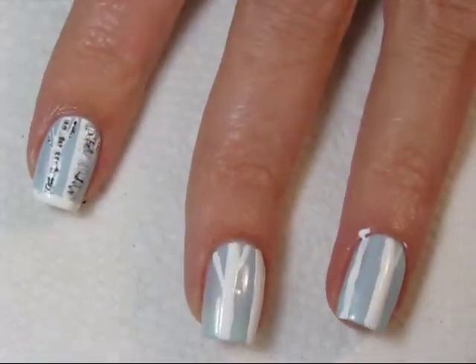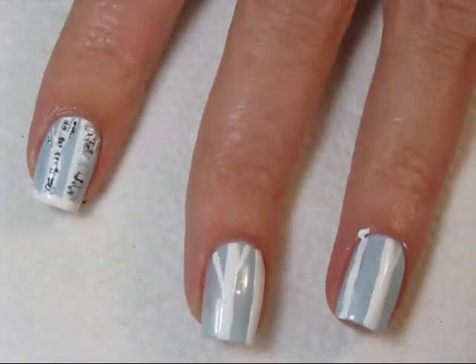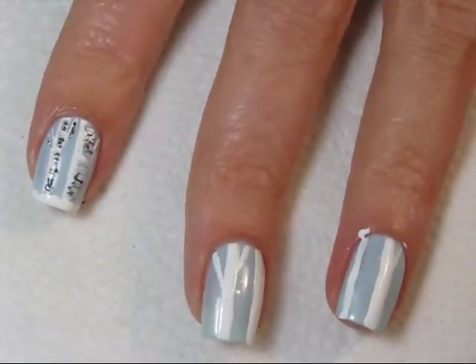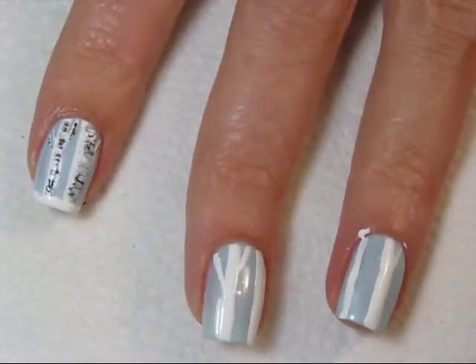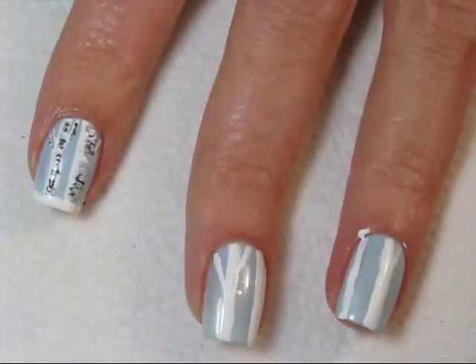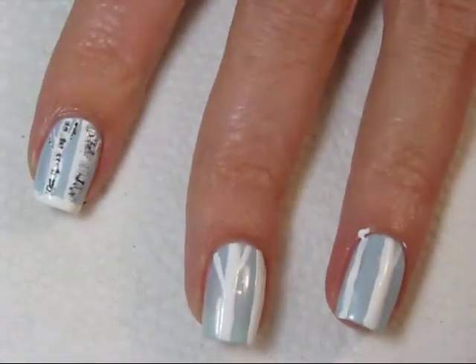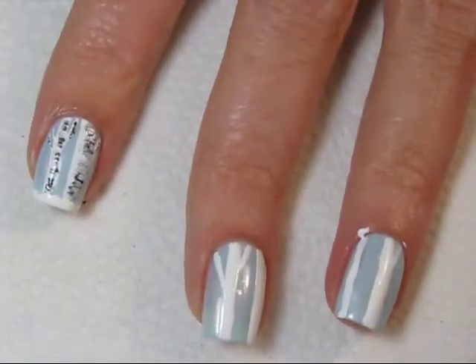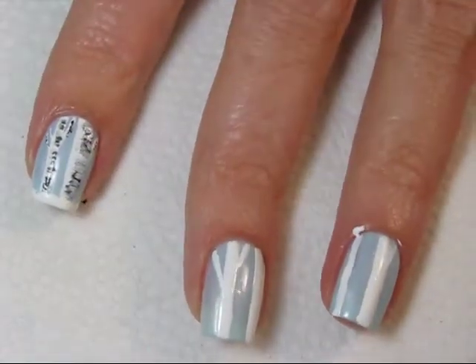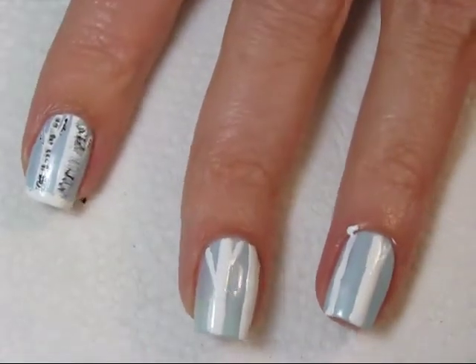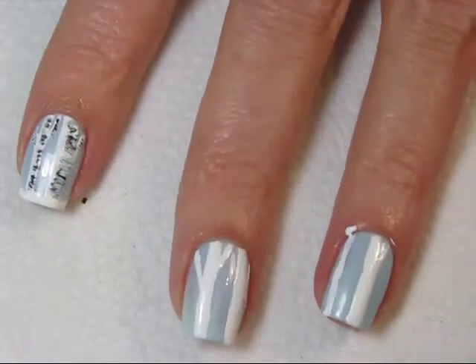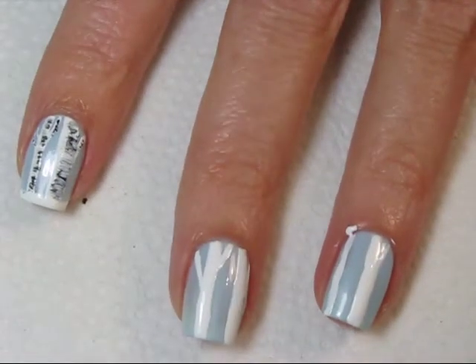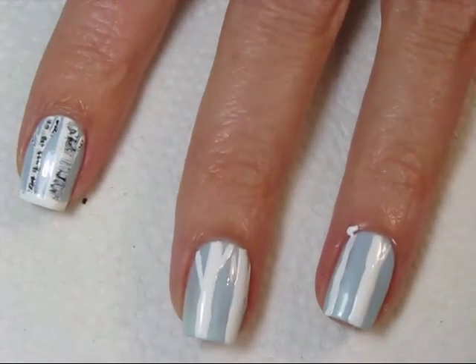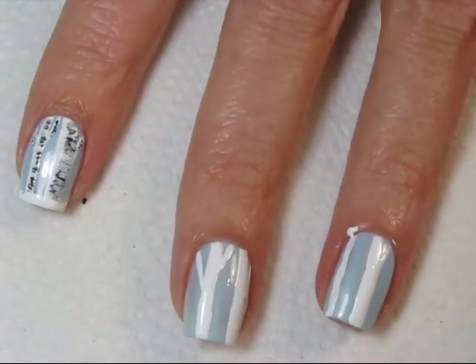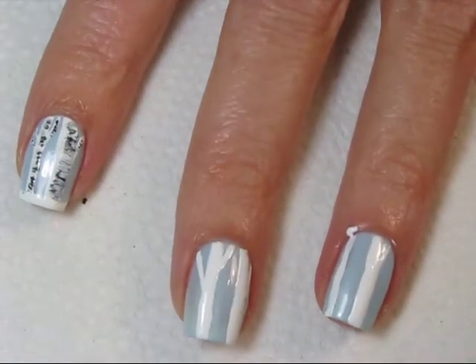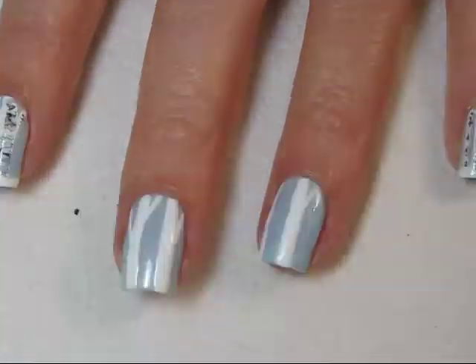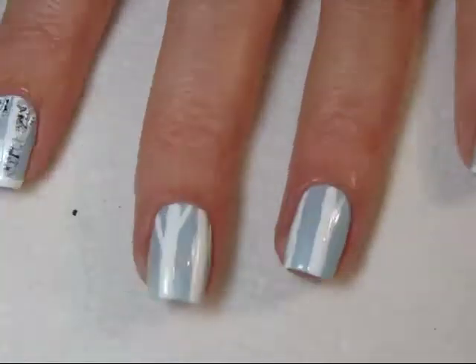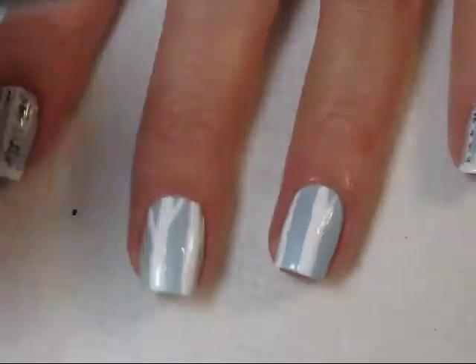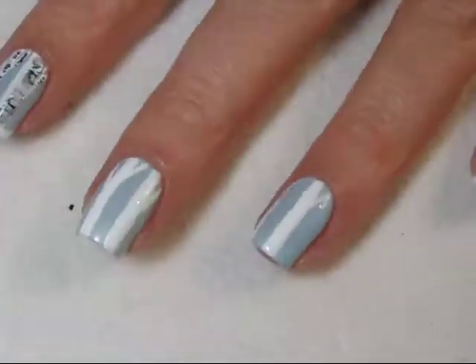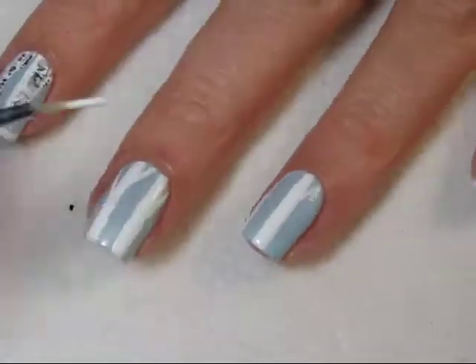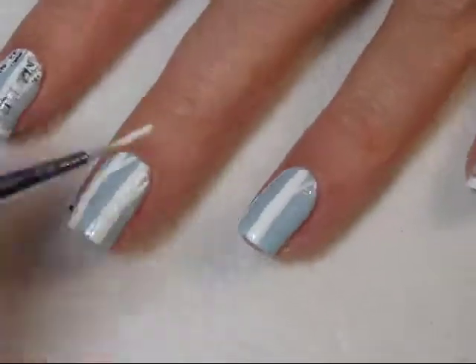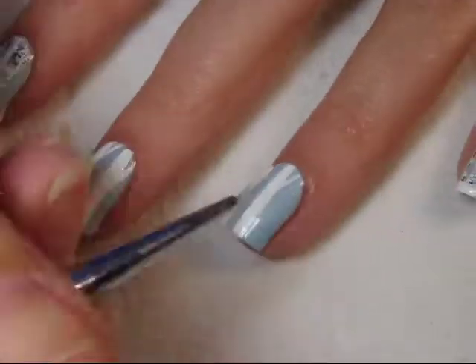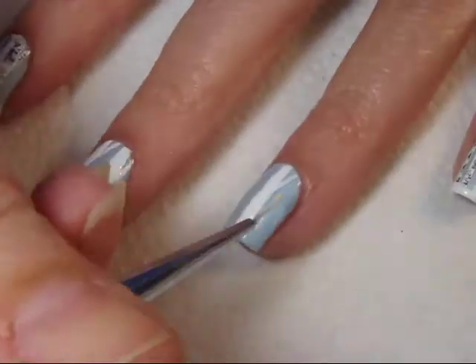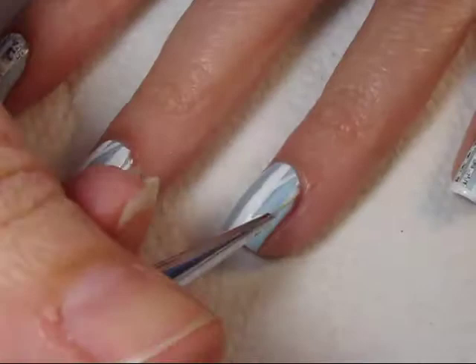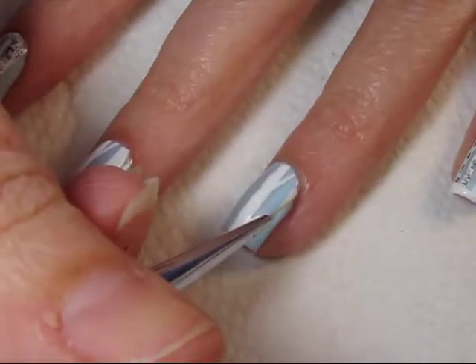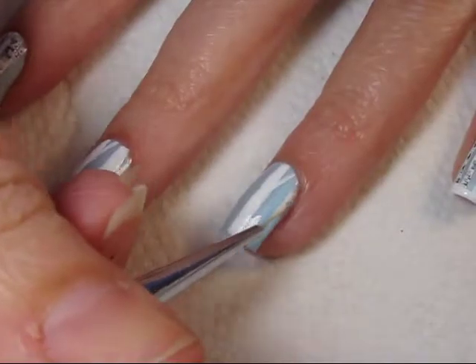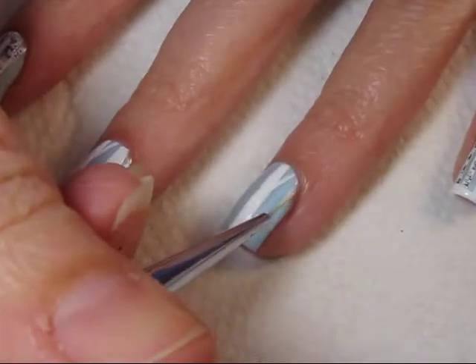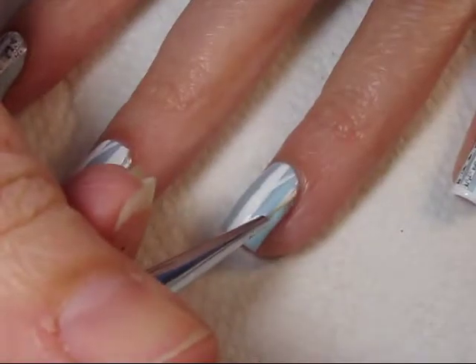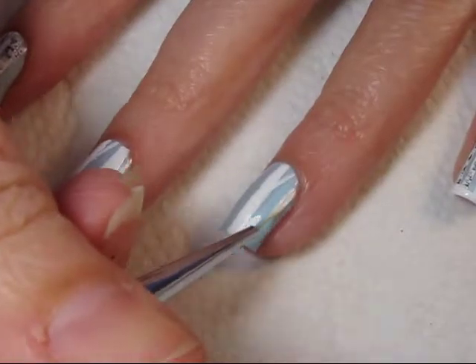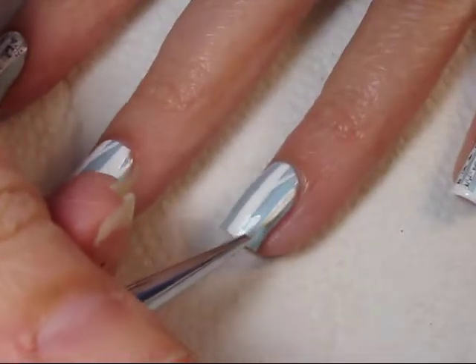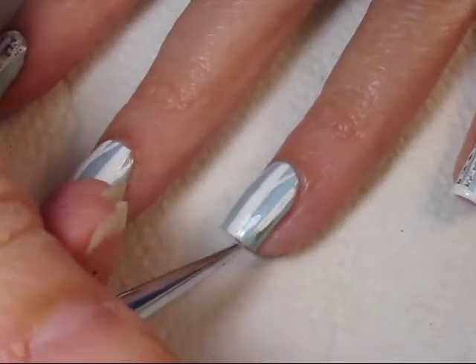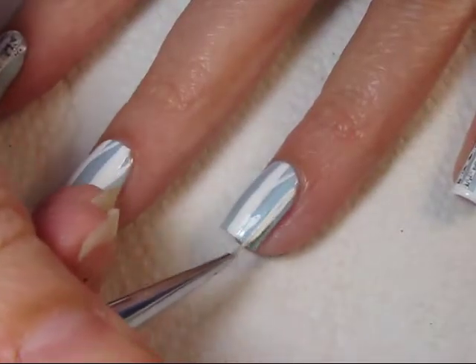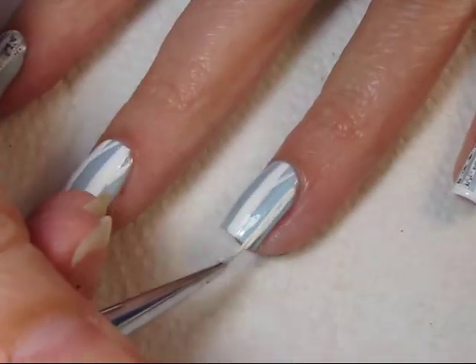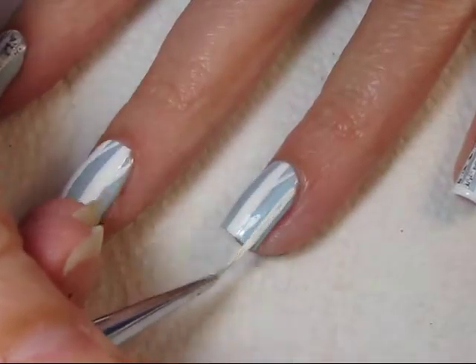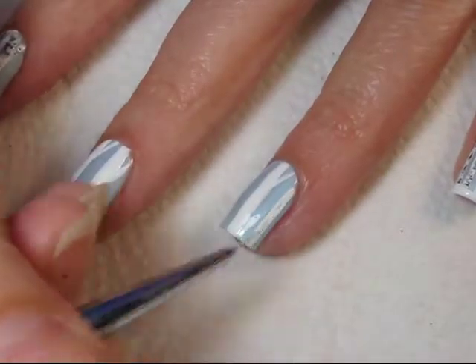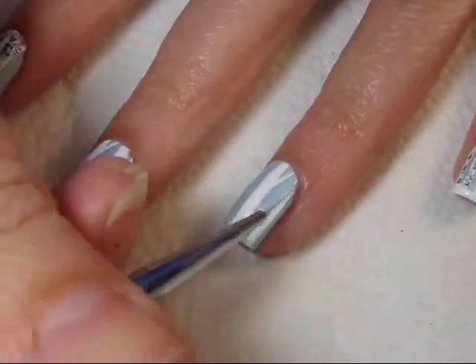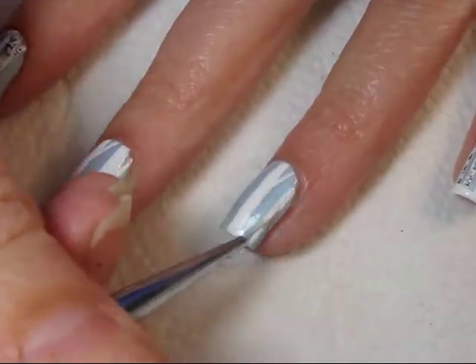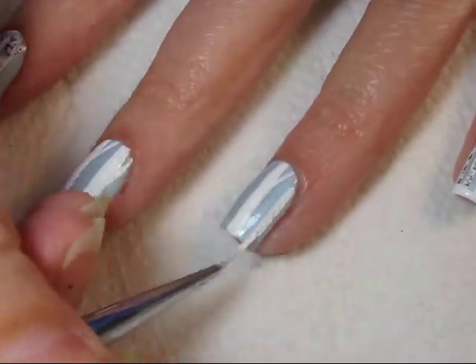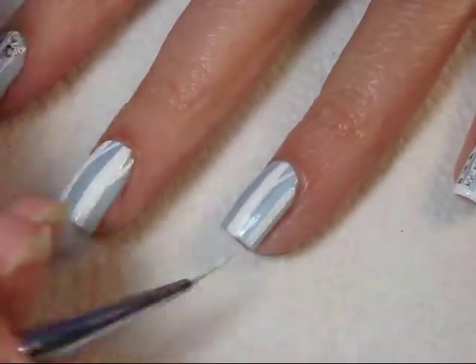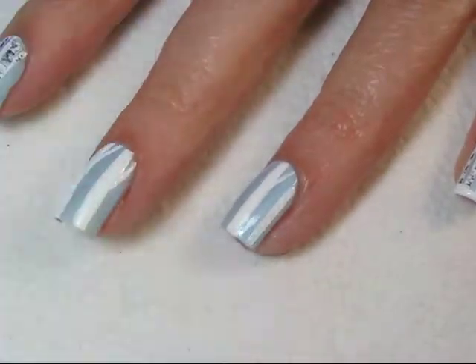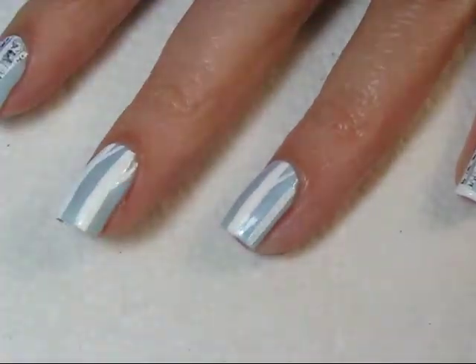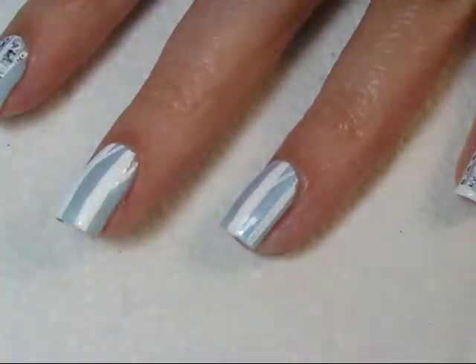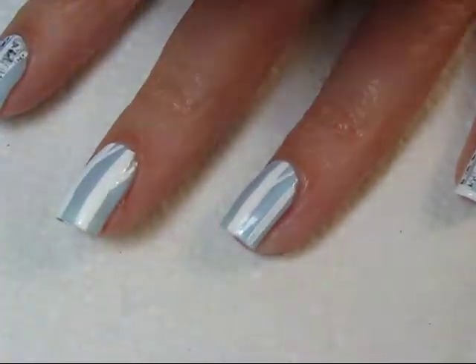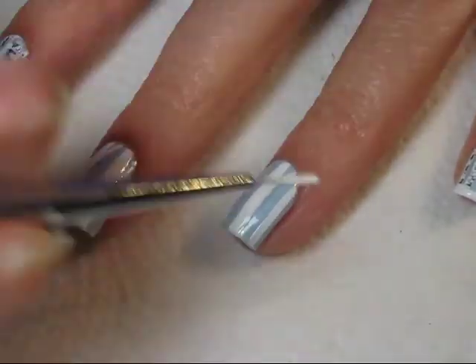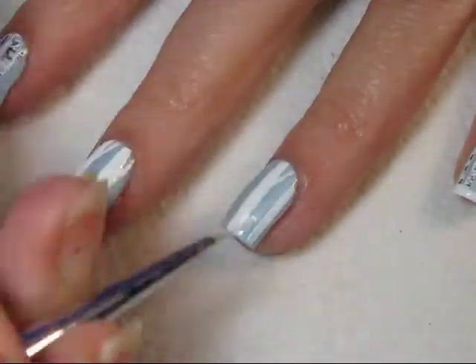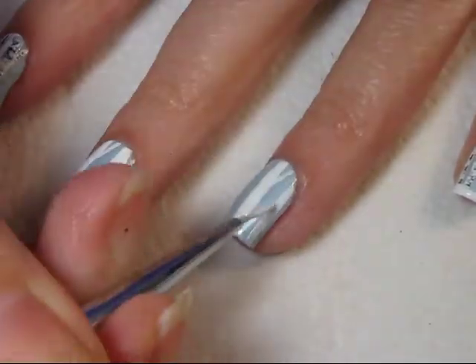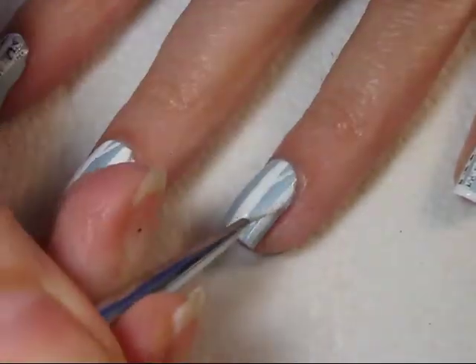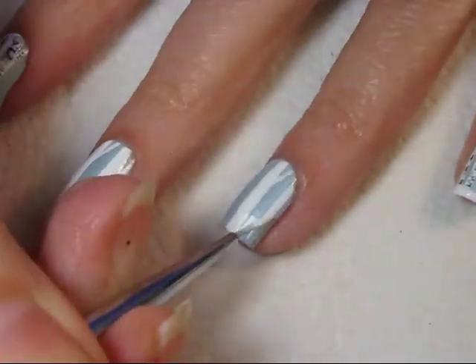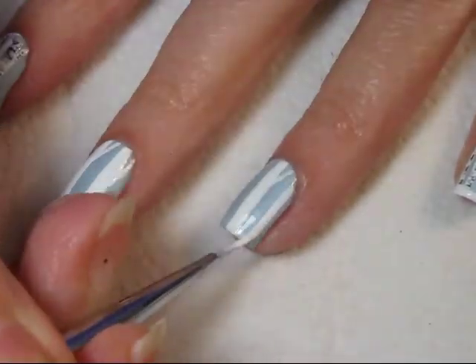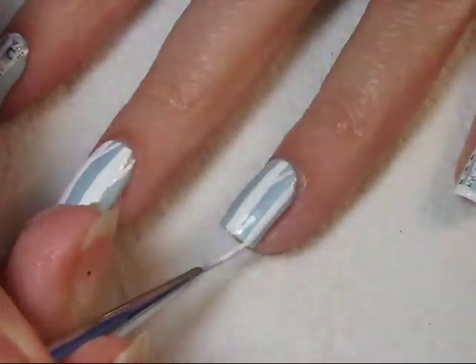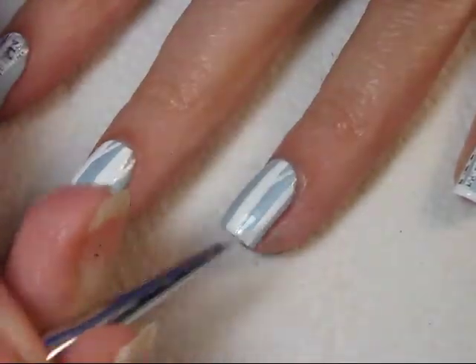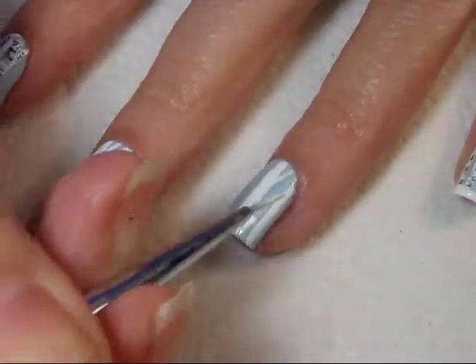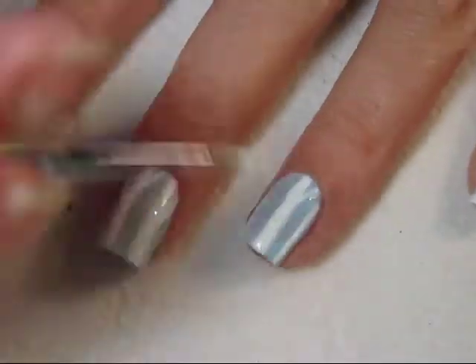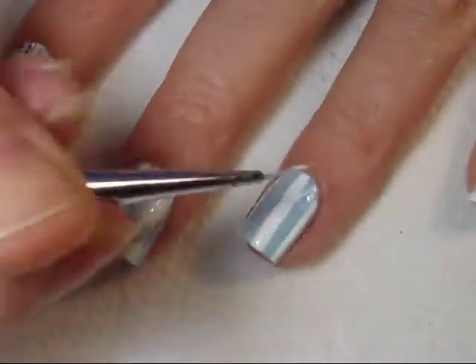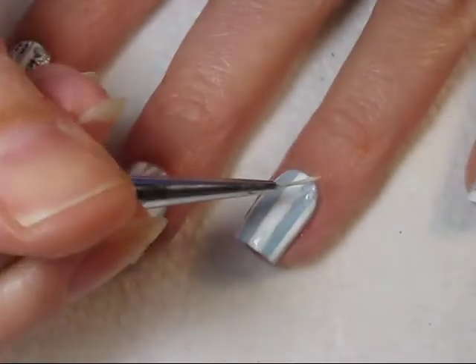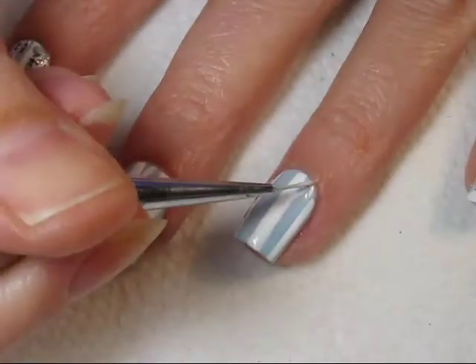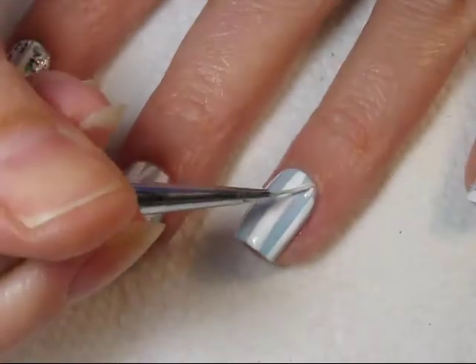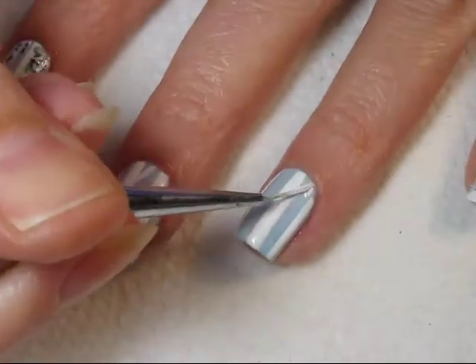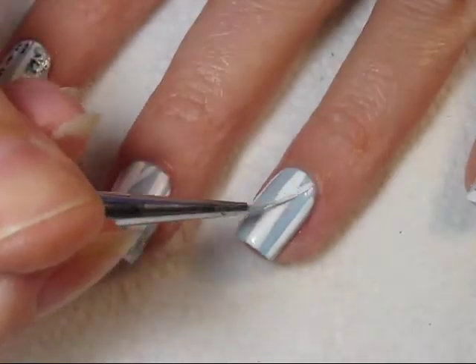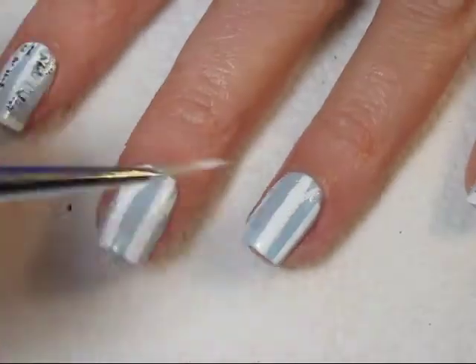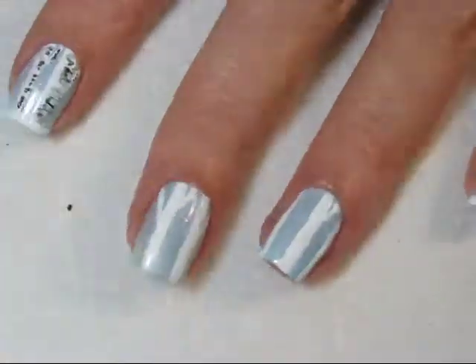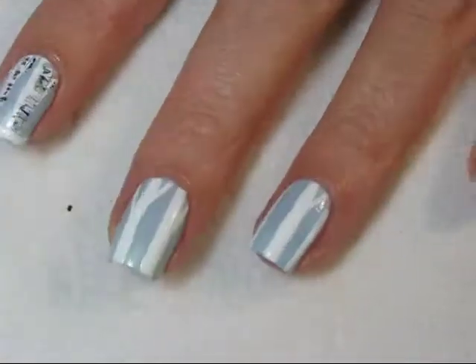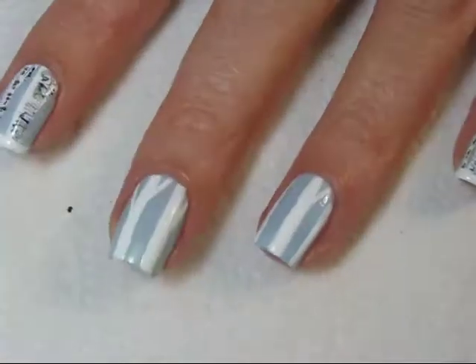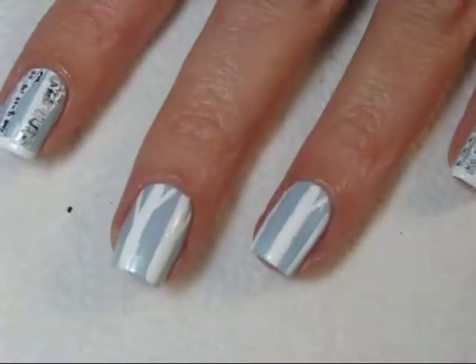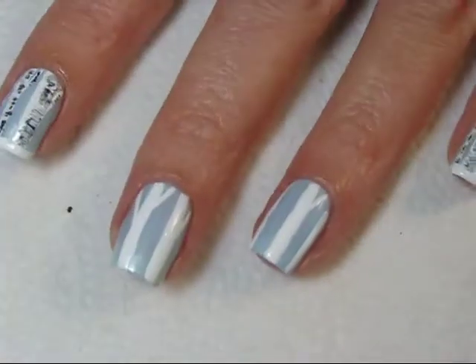If you get any polish on your skin, just clean it up as you go using some acetone and a thin art brush or a q-tip.